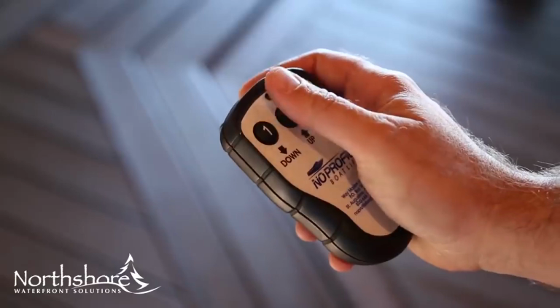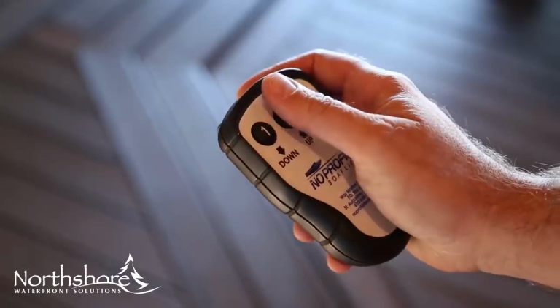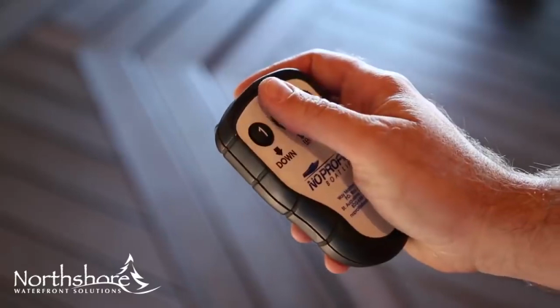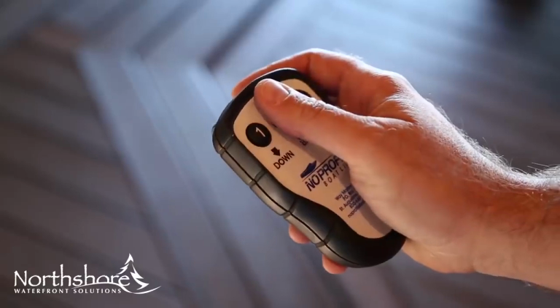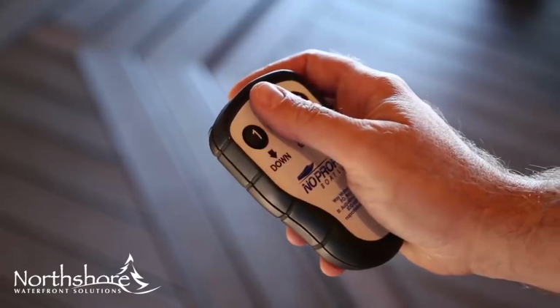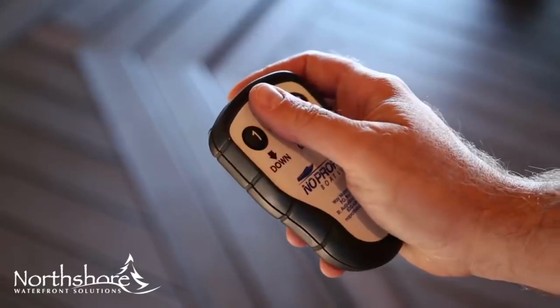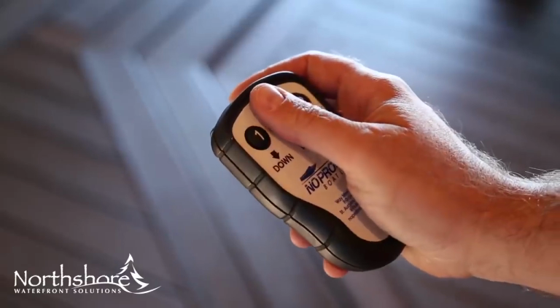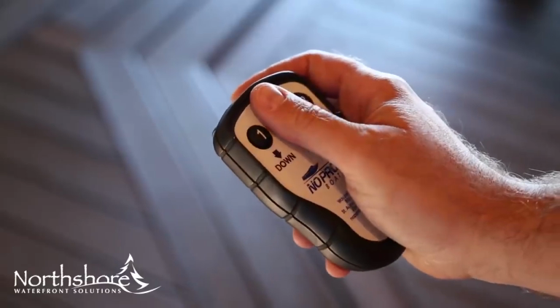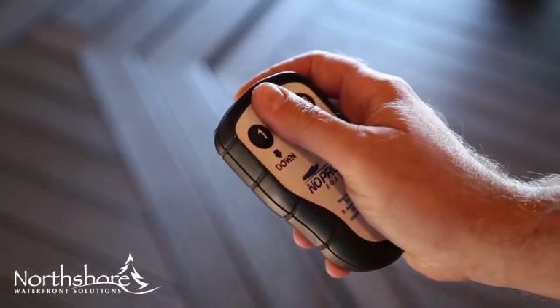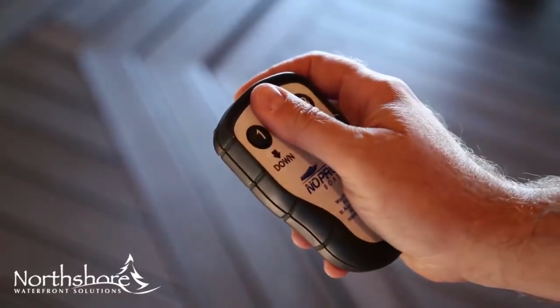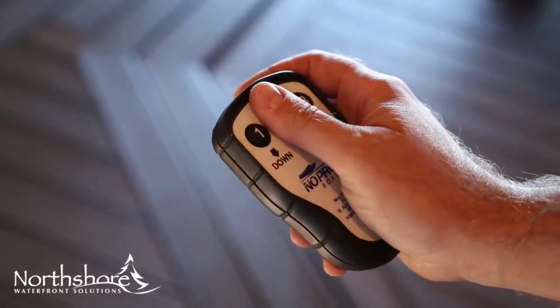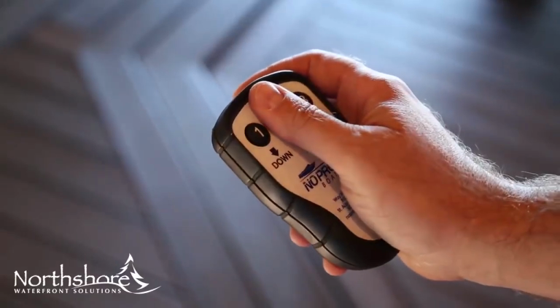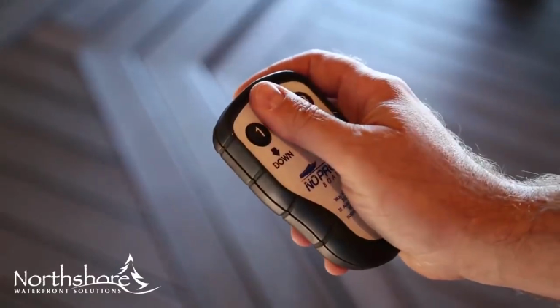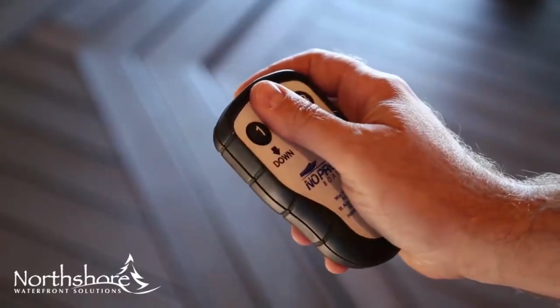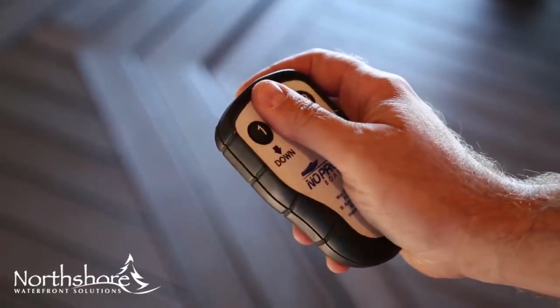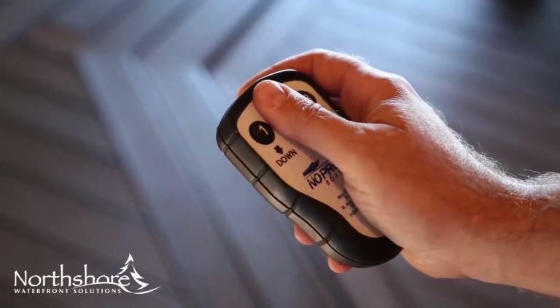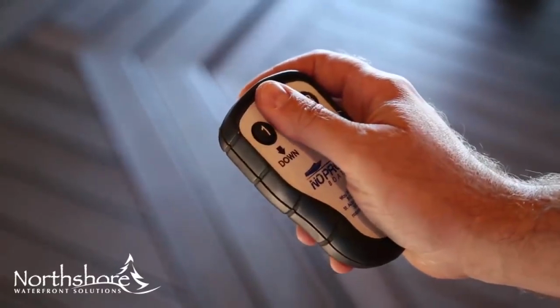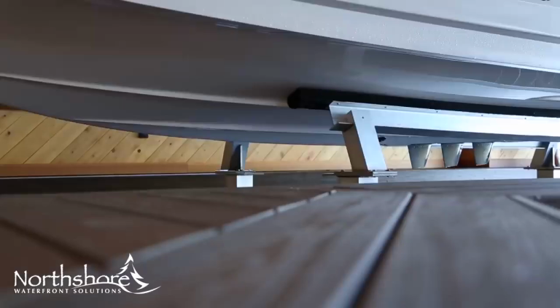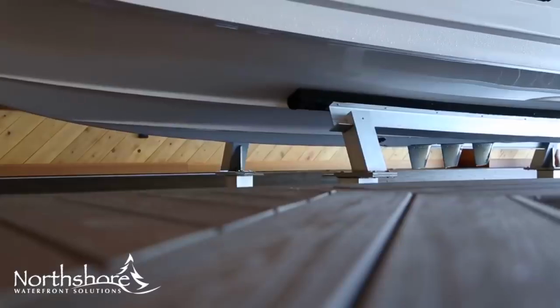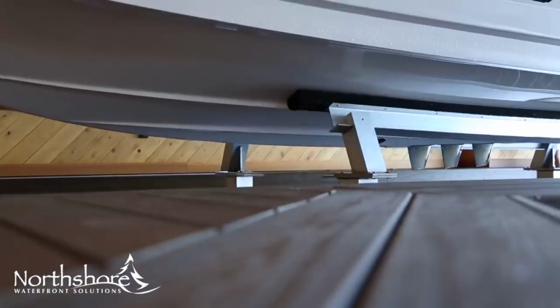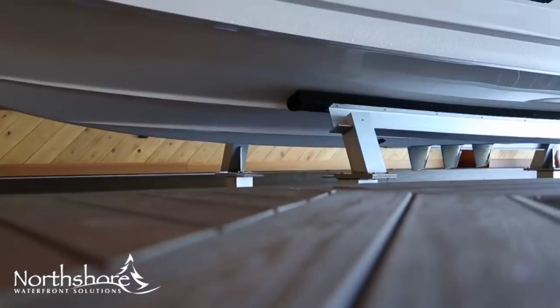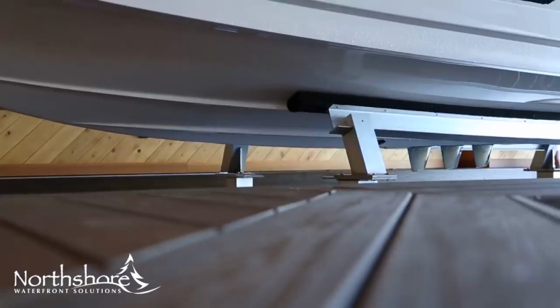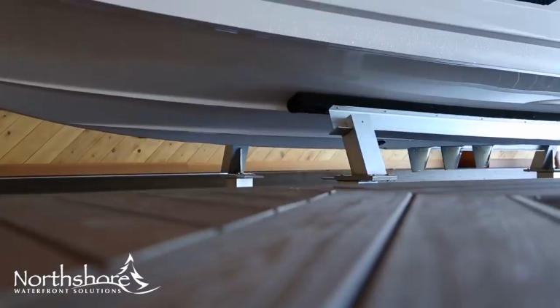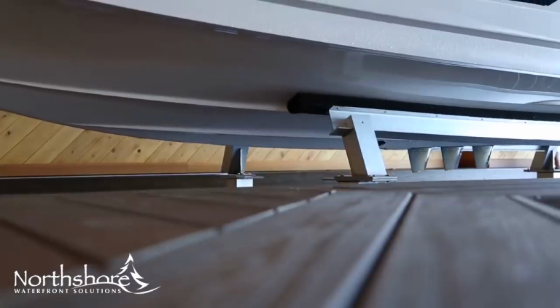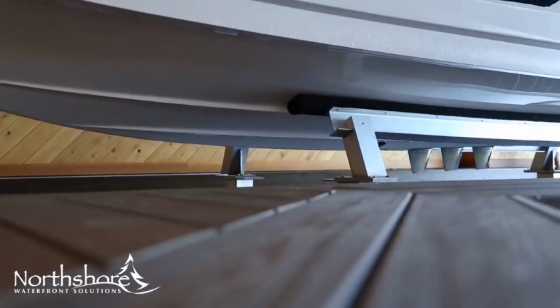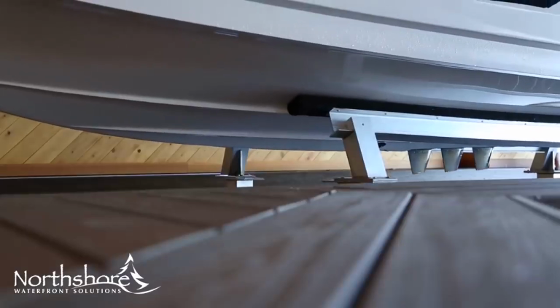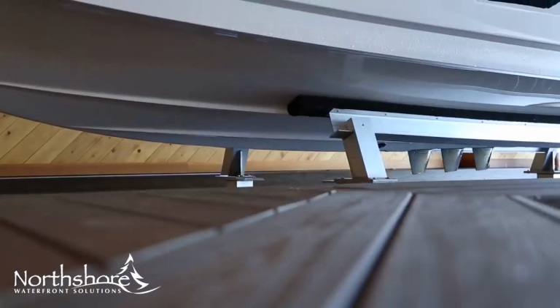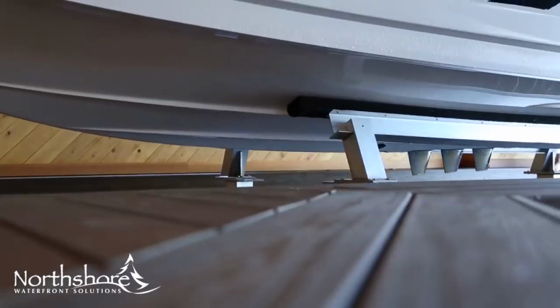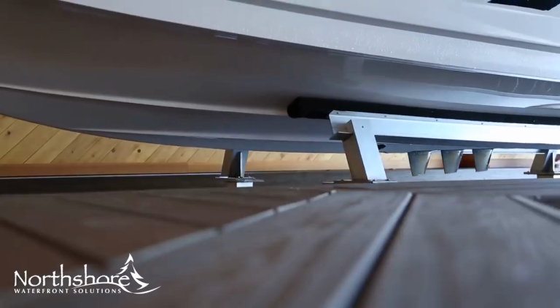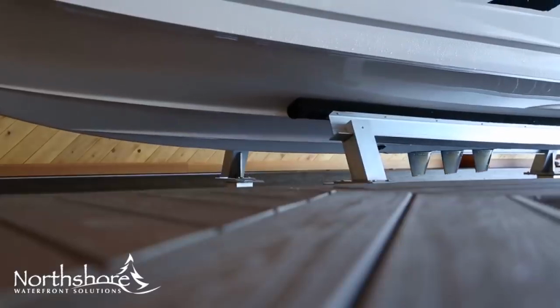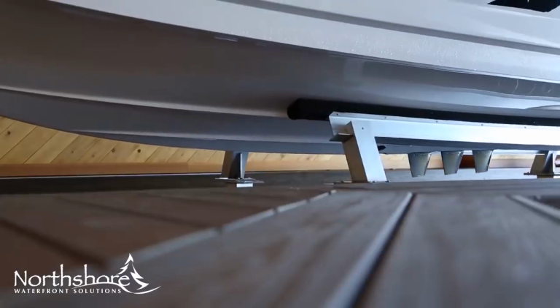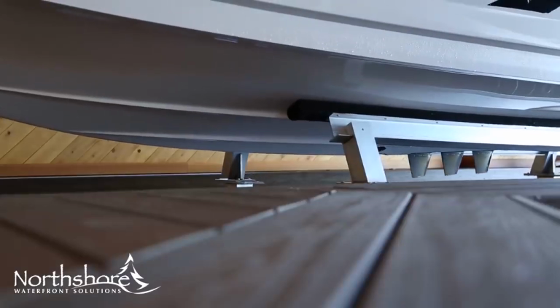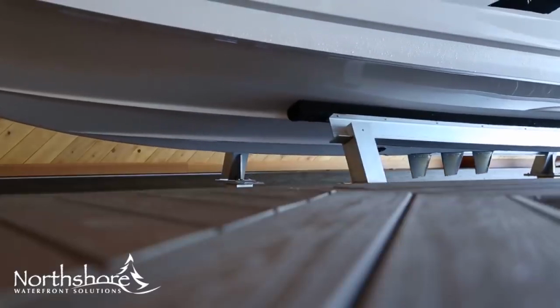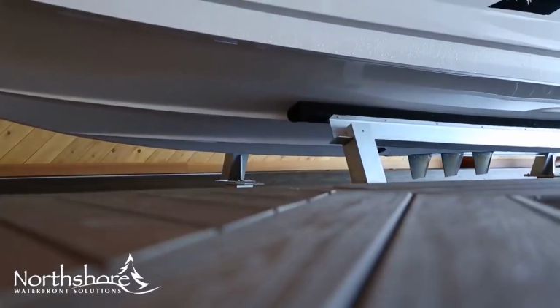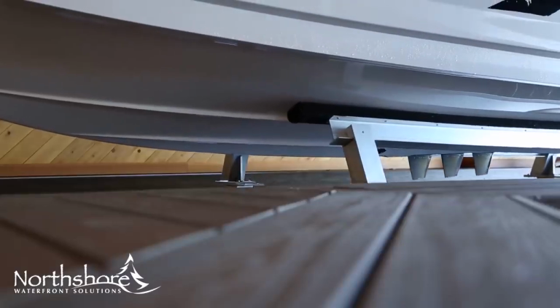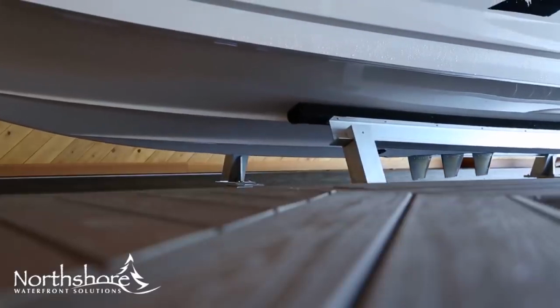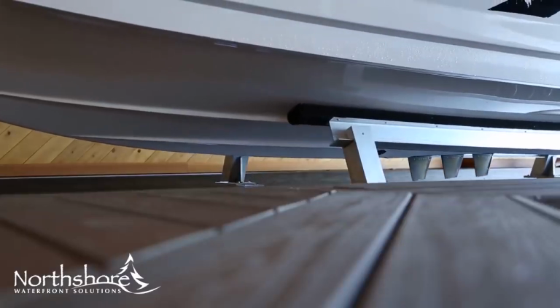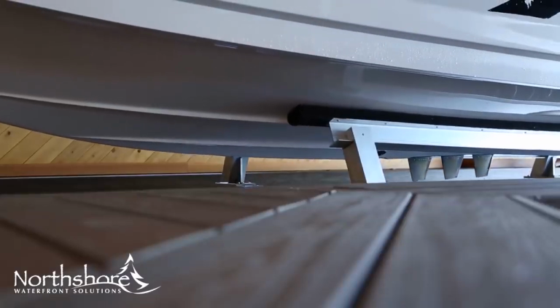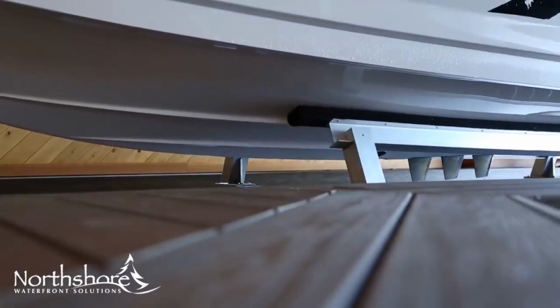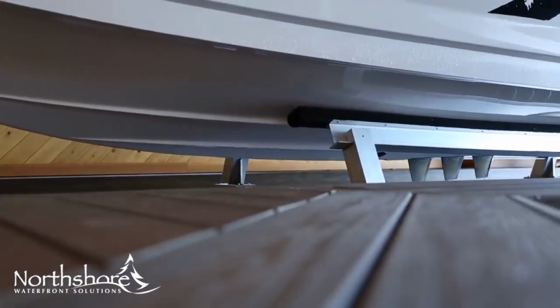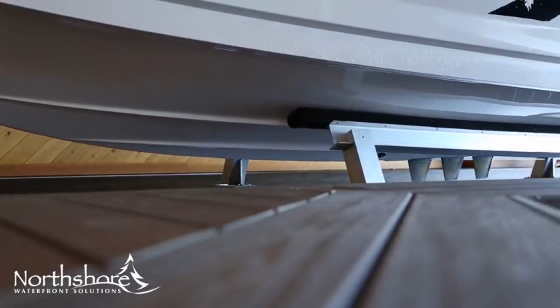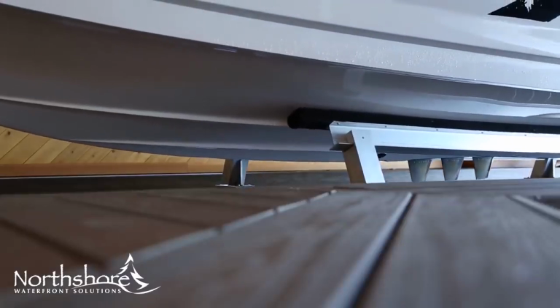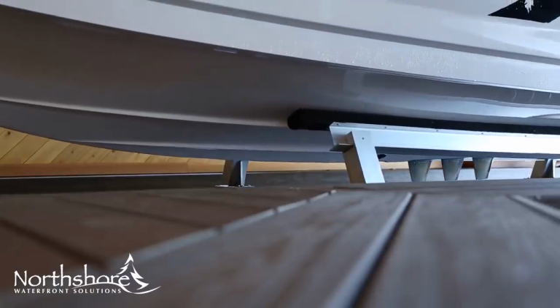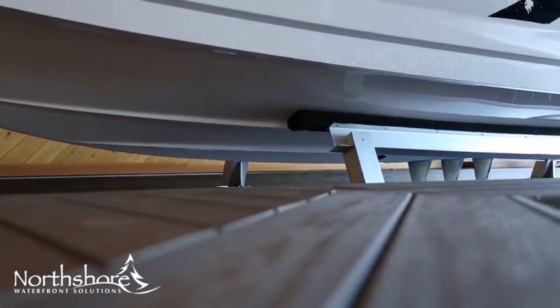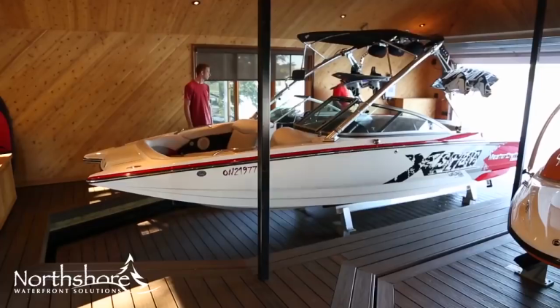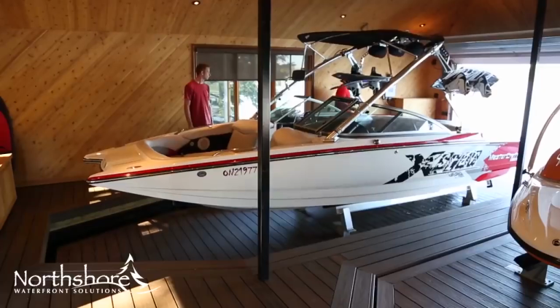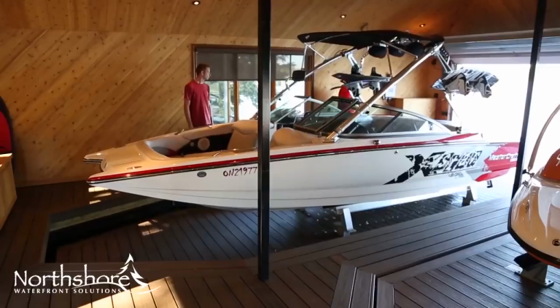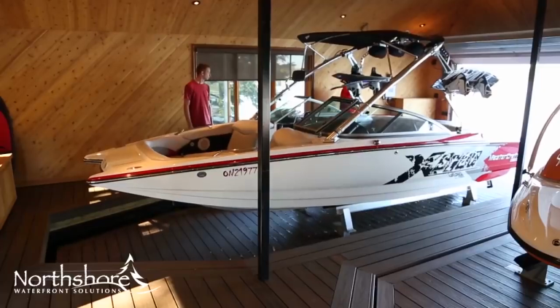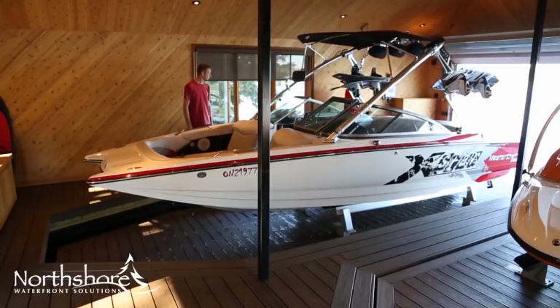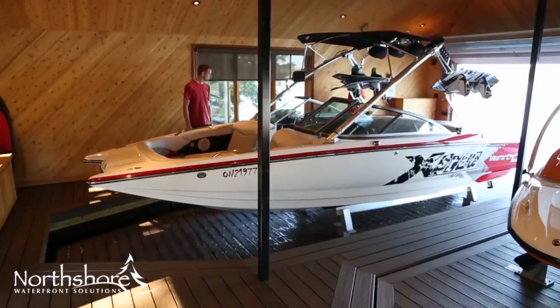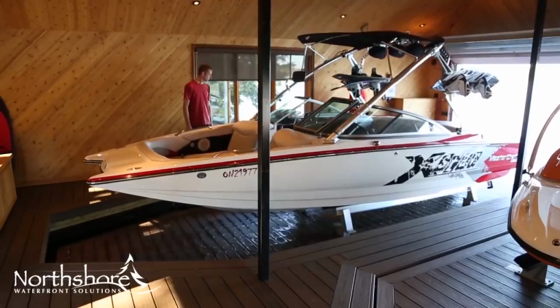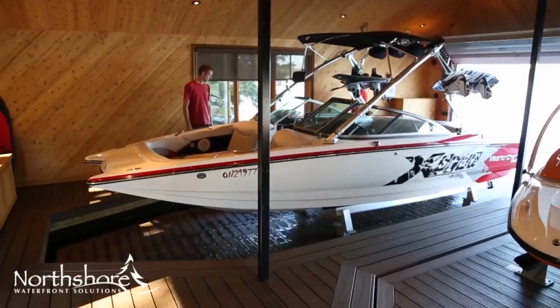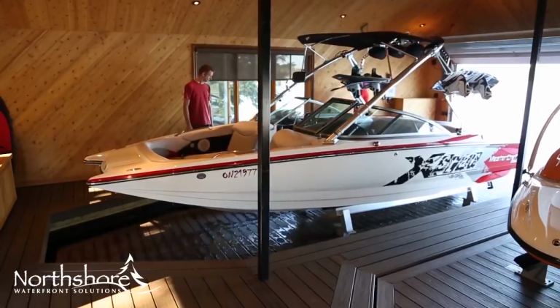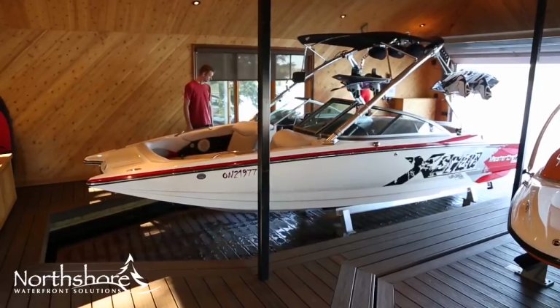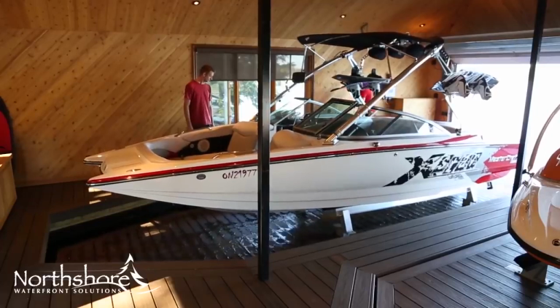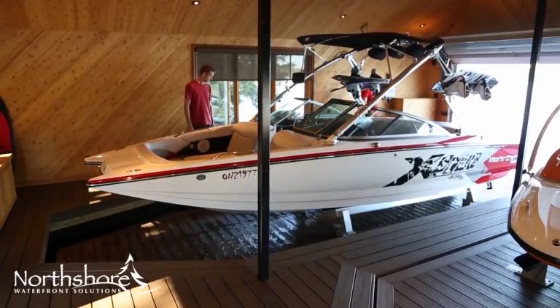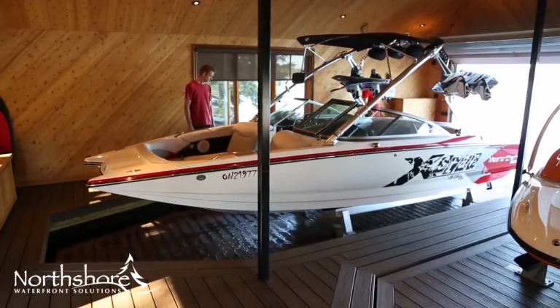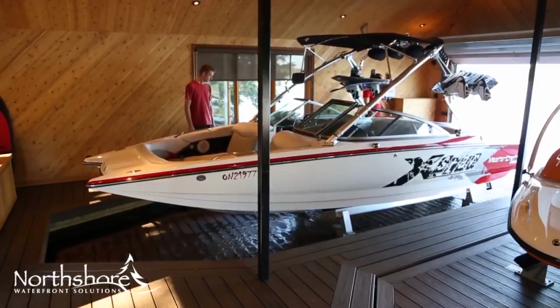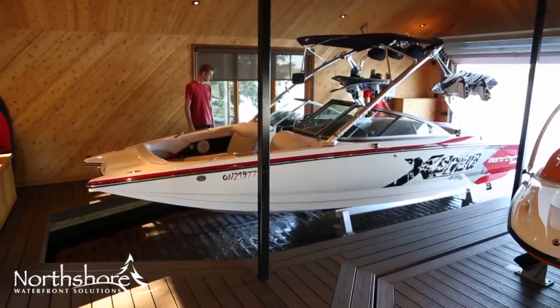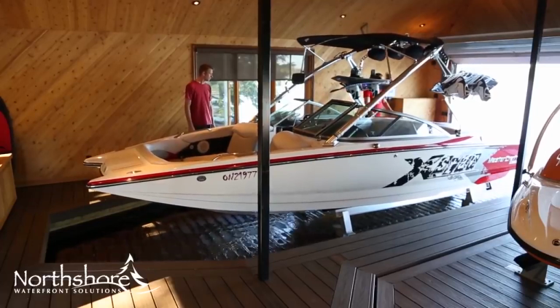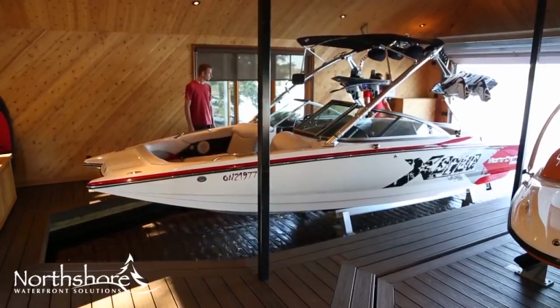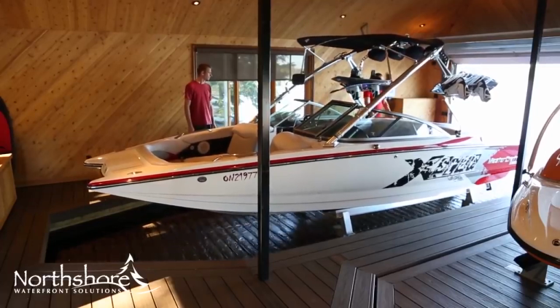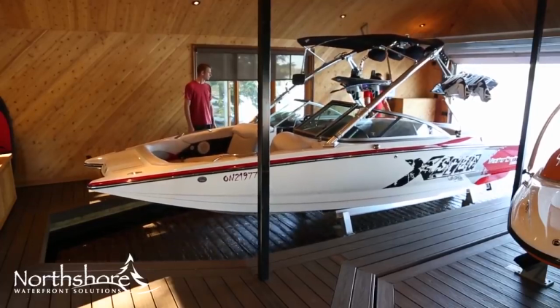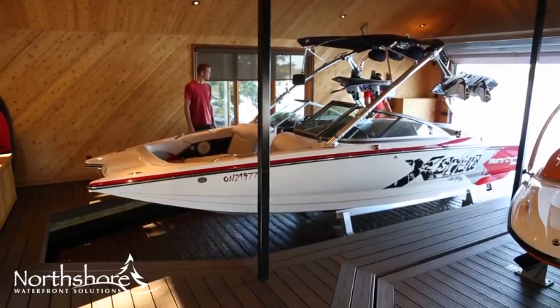Then, with the touch of a button, the entire platform is lowered vertically until it disappears beneath the water.